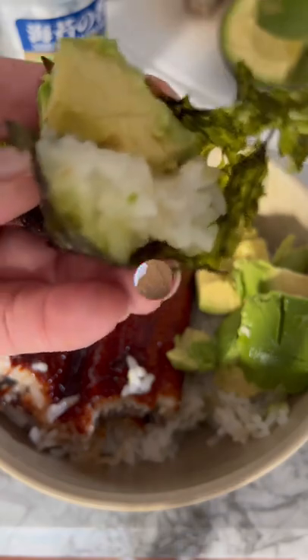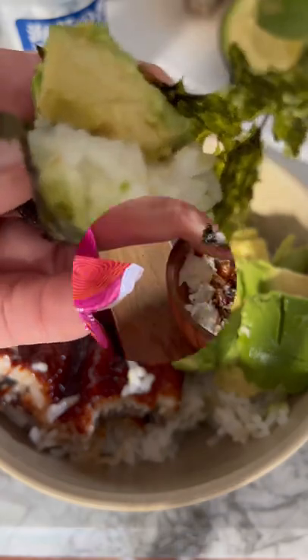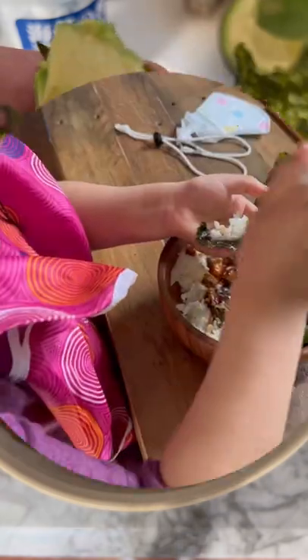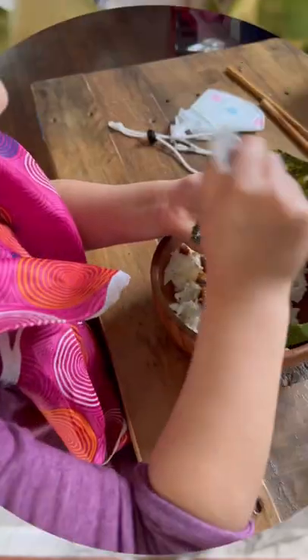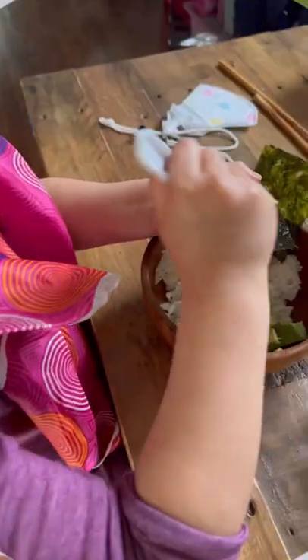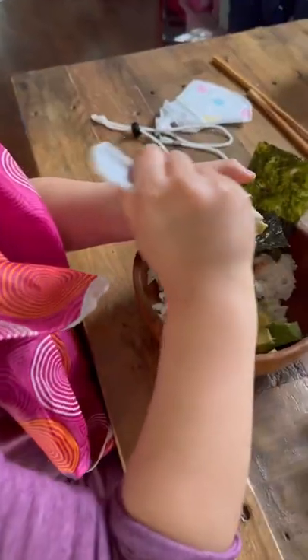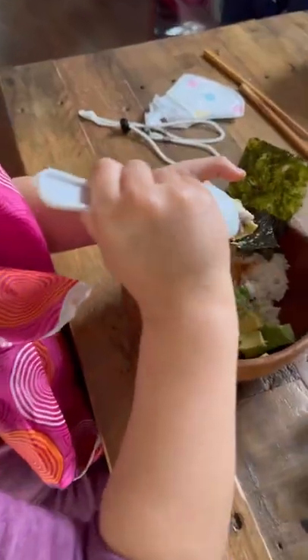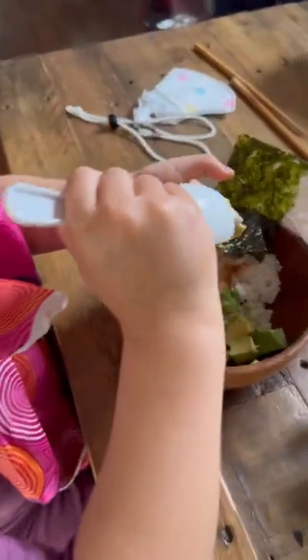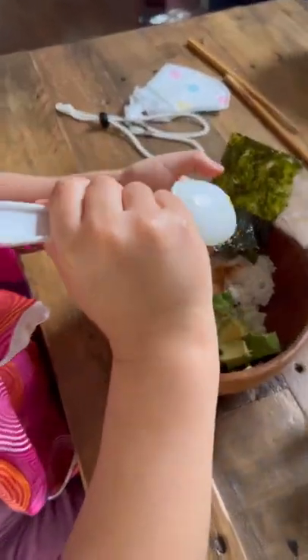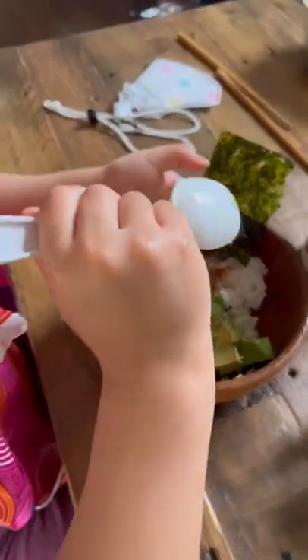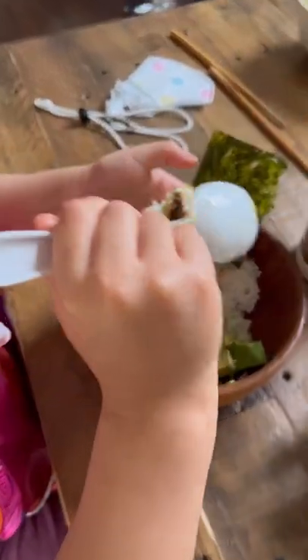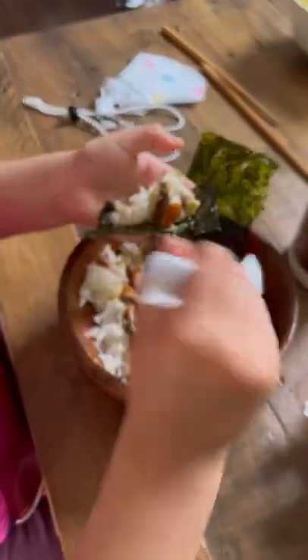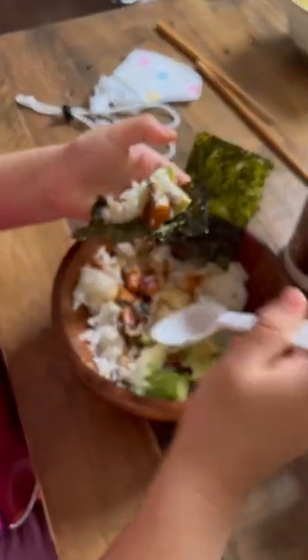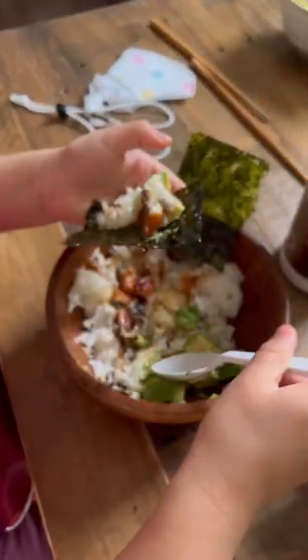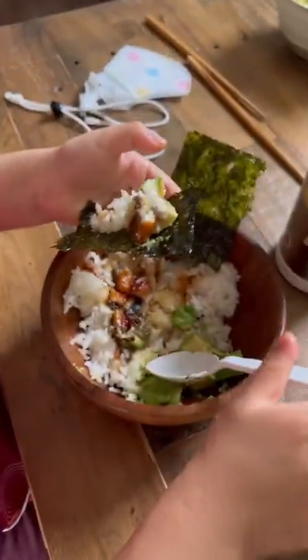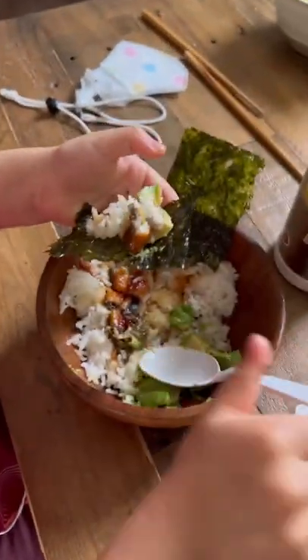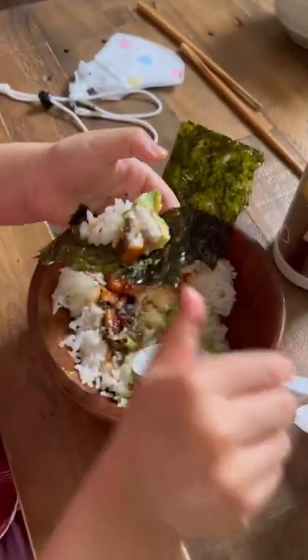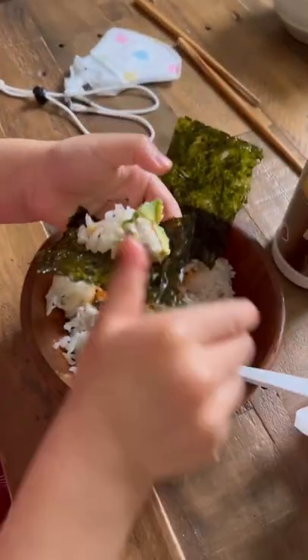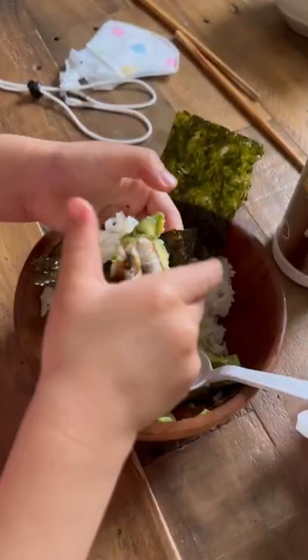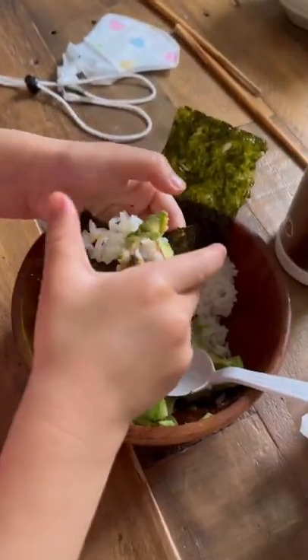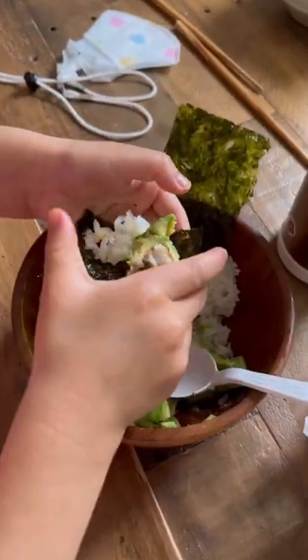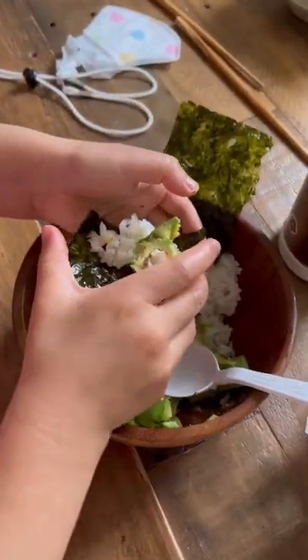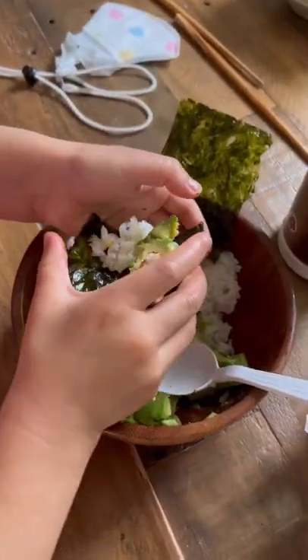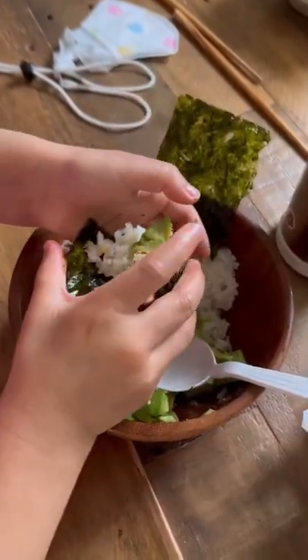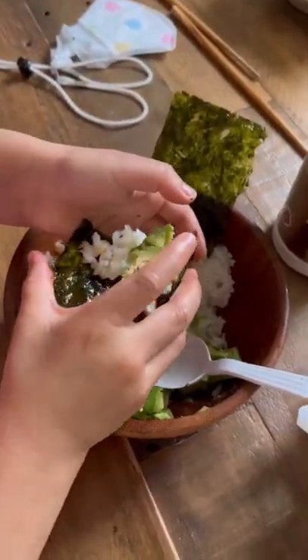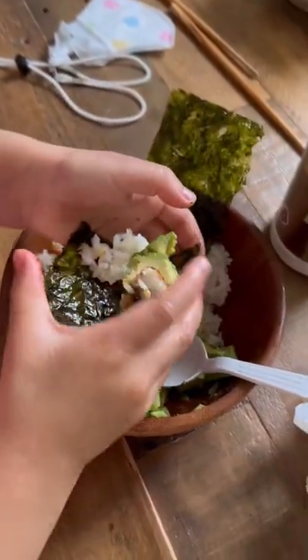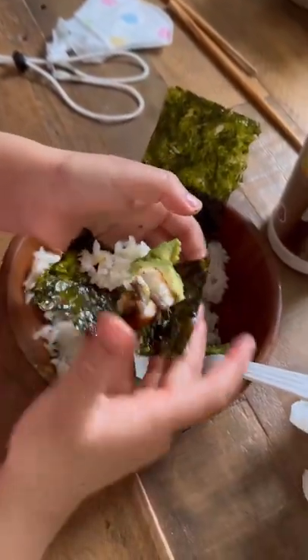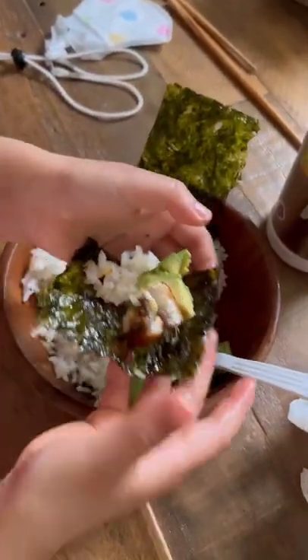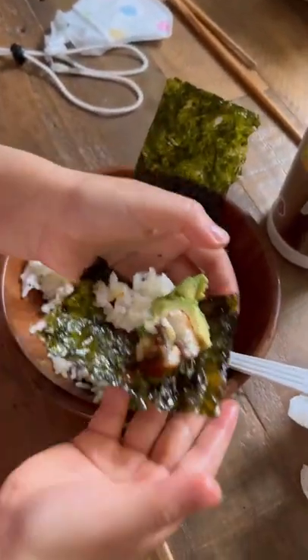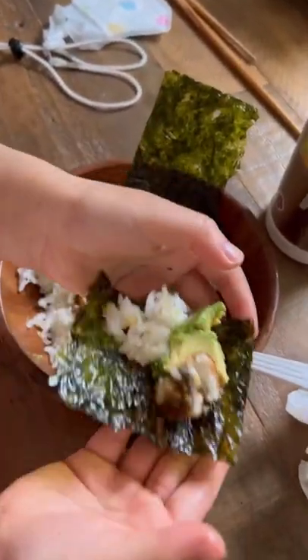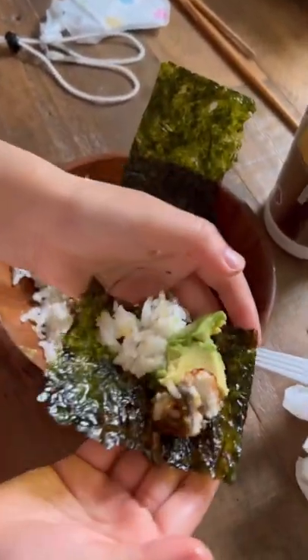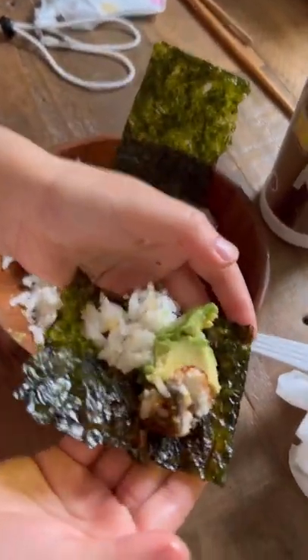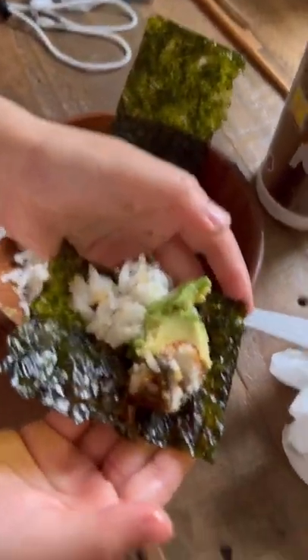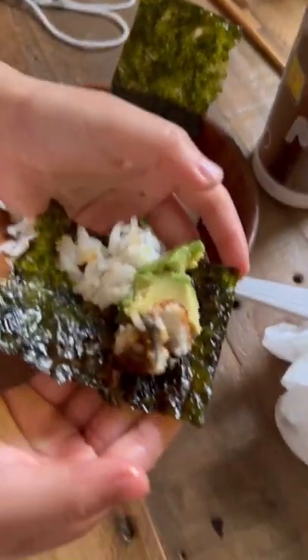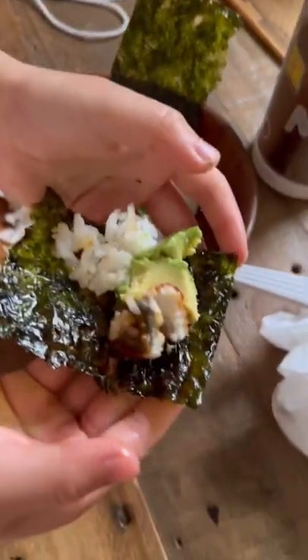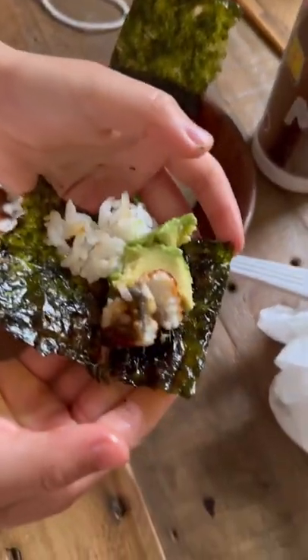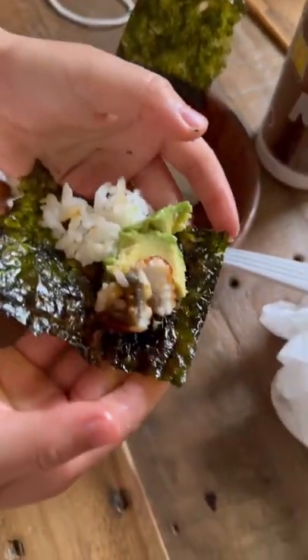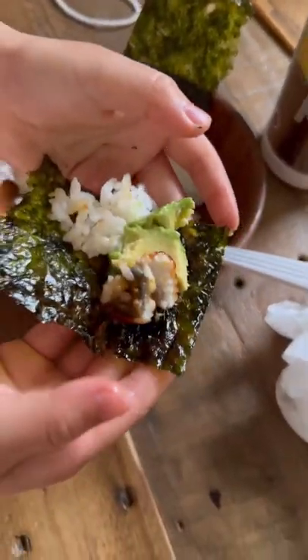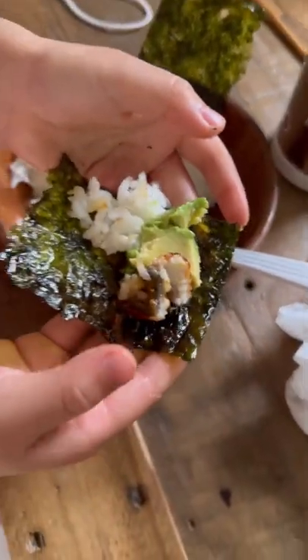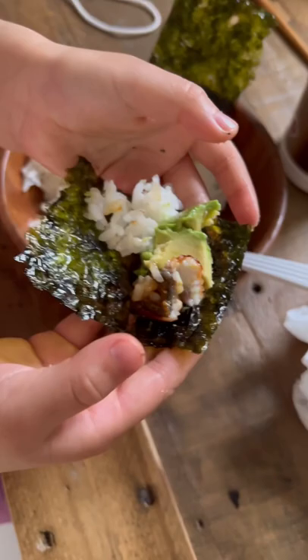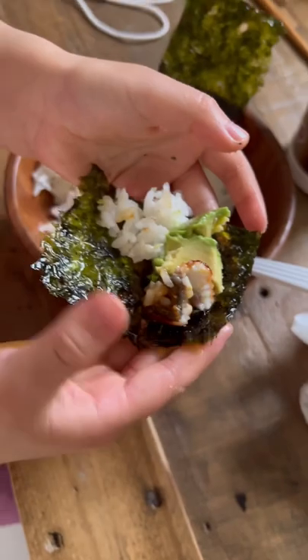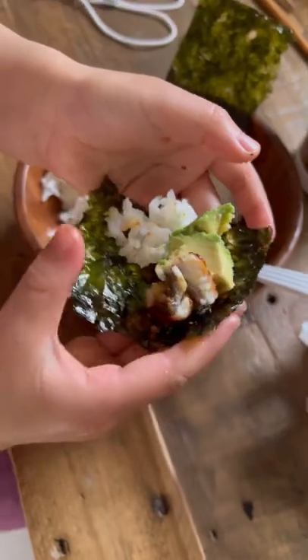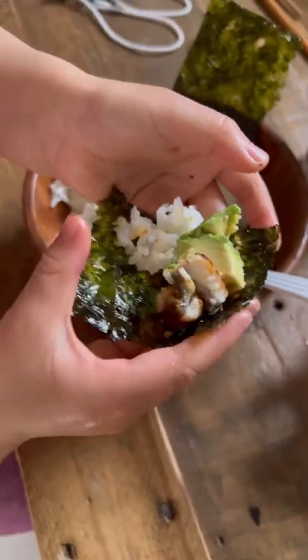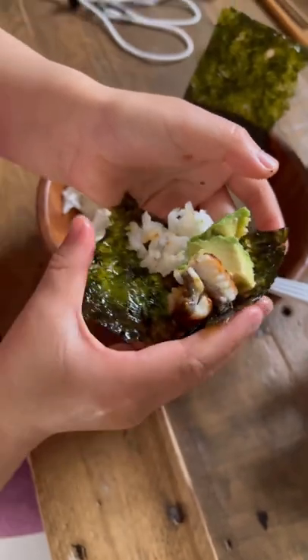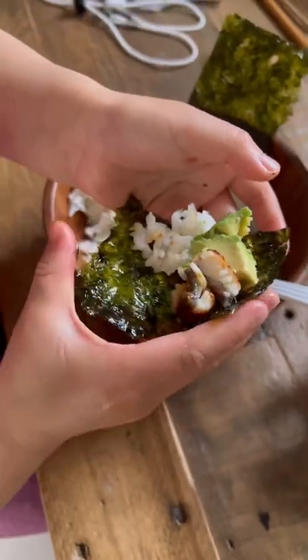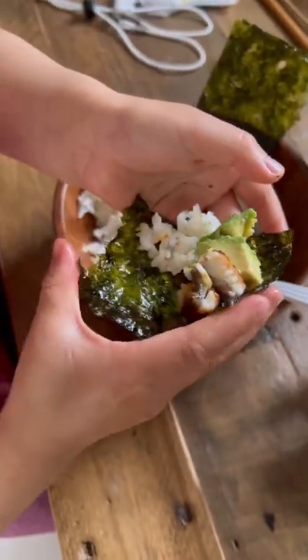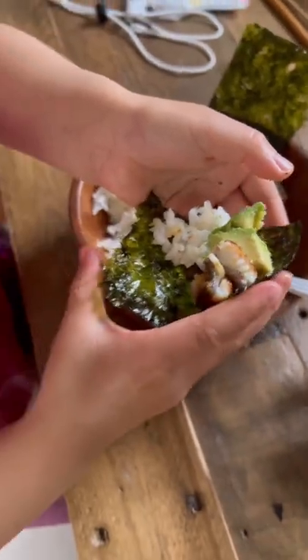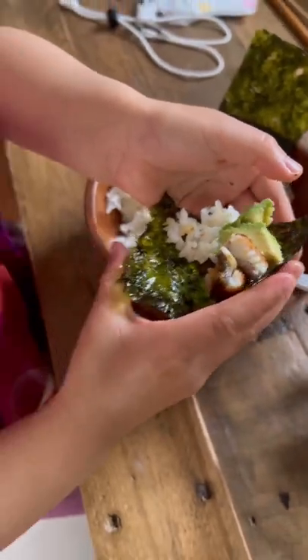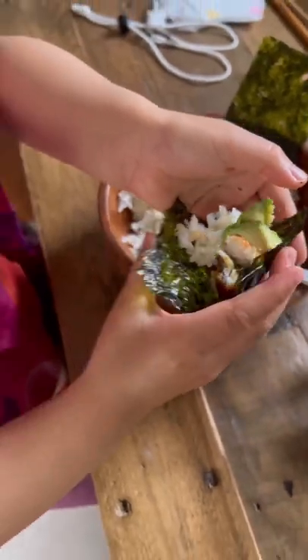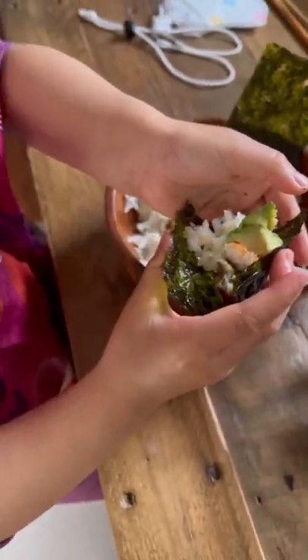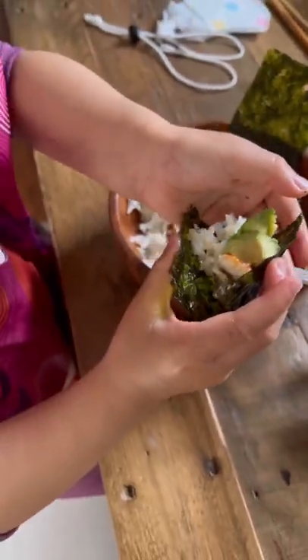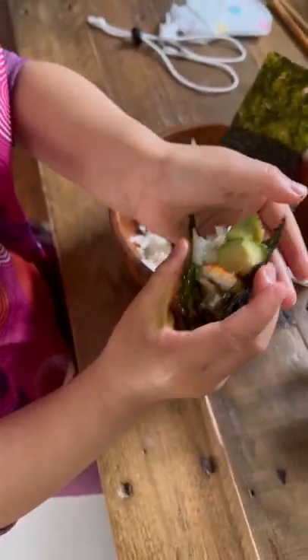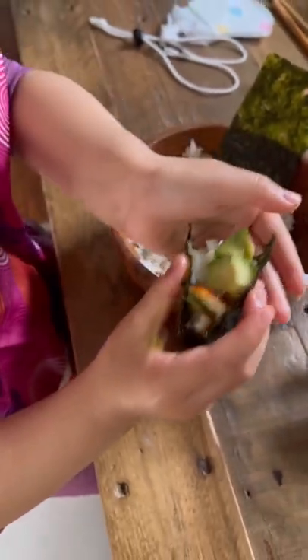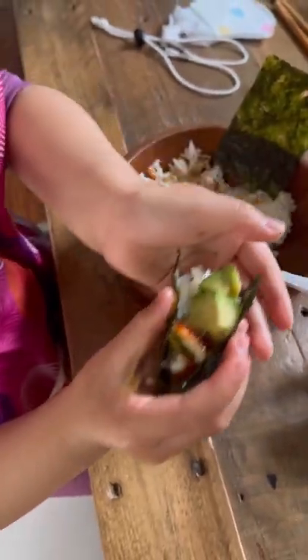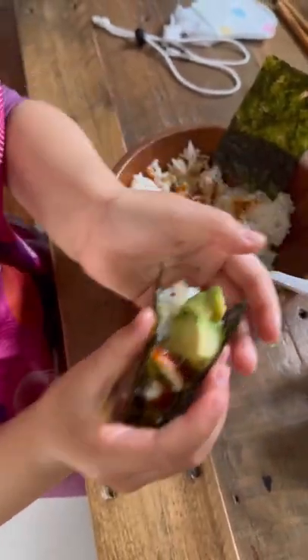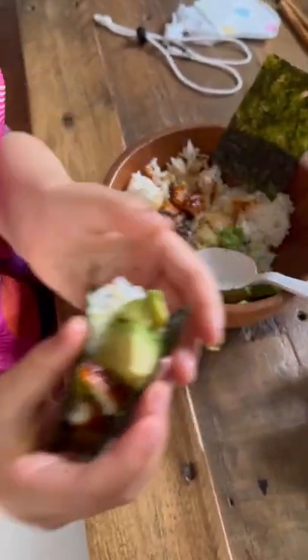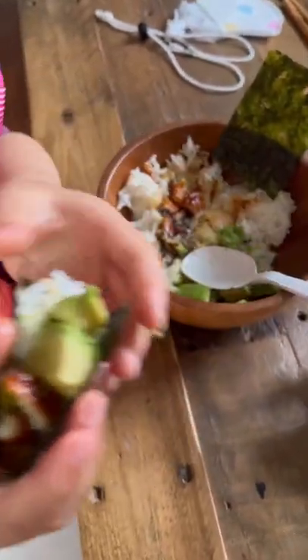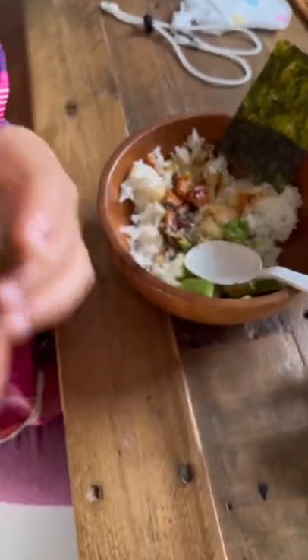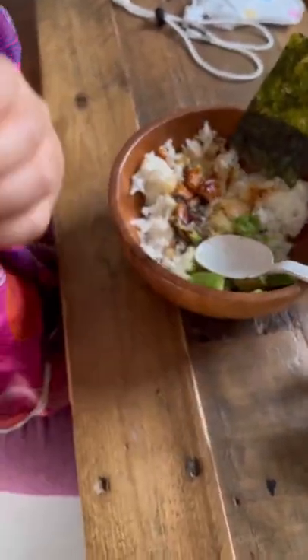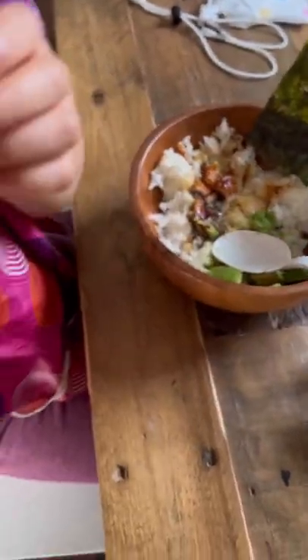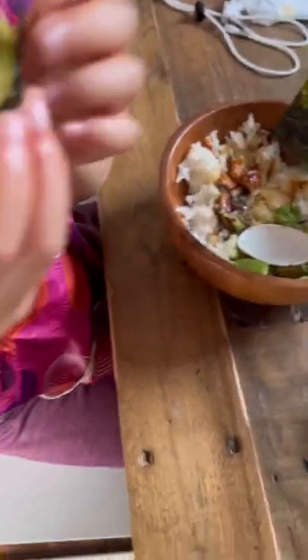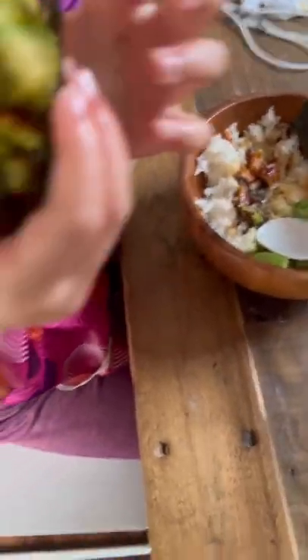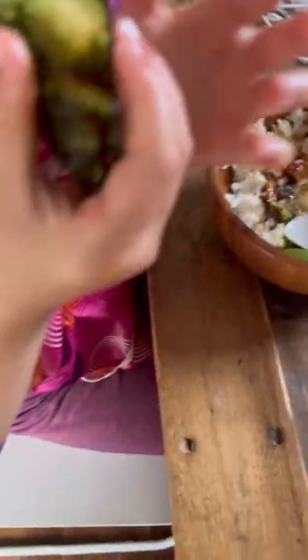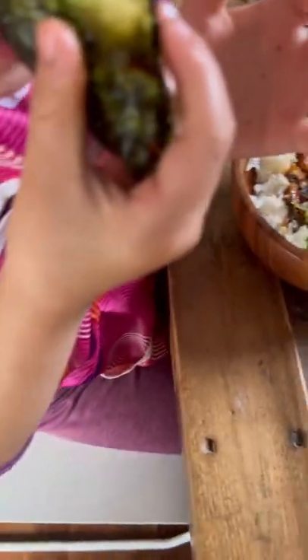This is one of my daughter's favorite meals, which took me about 5 minutes to prepare. And this is what she has to say about it.